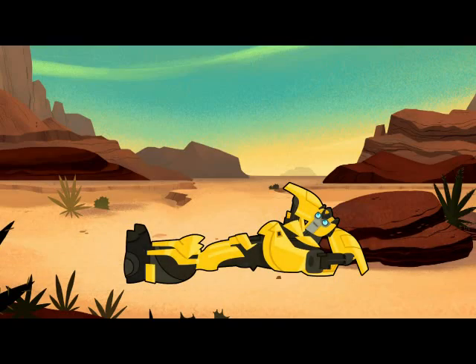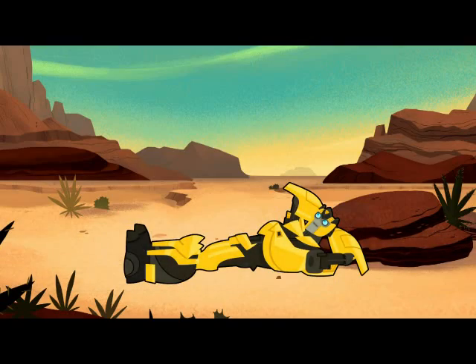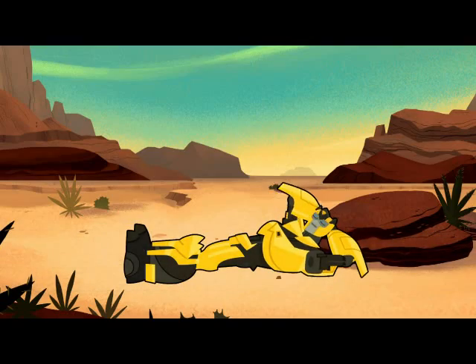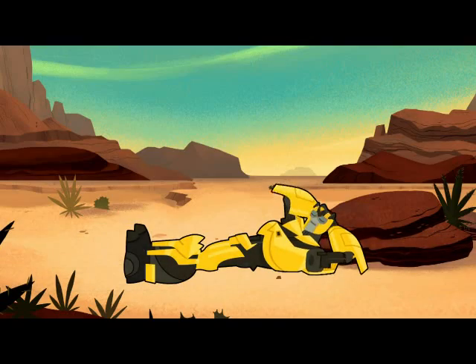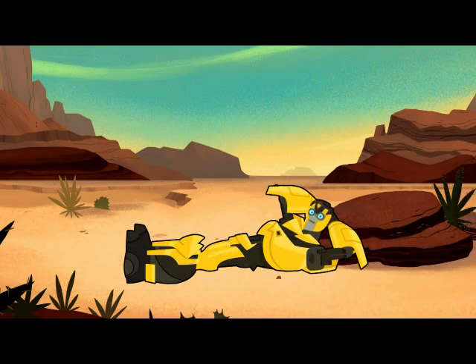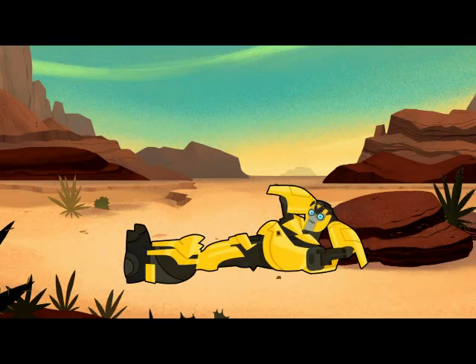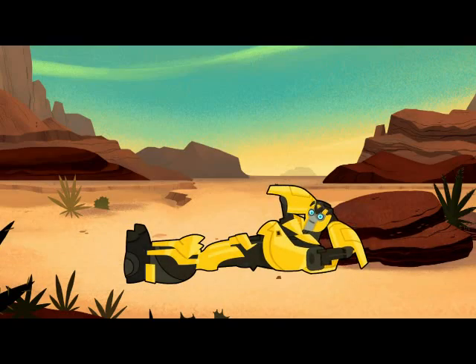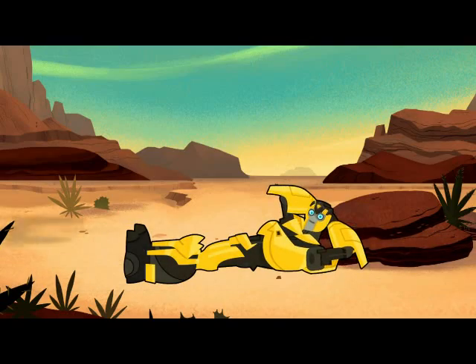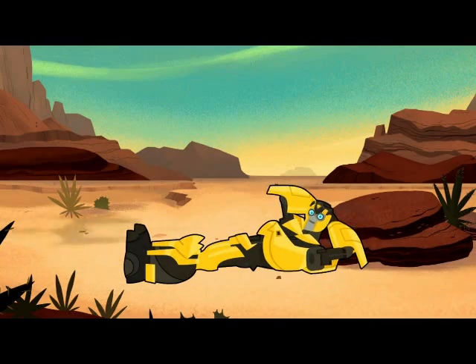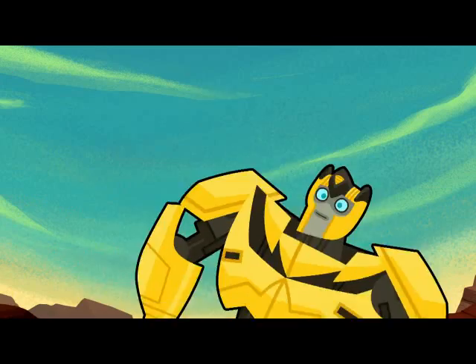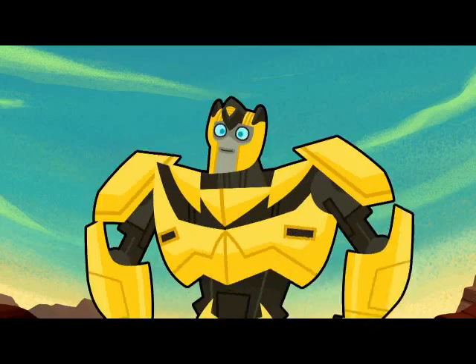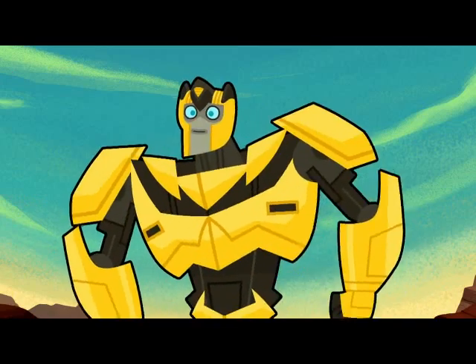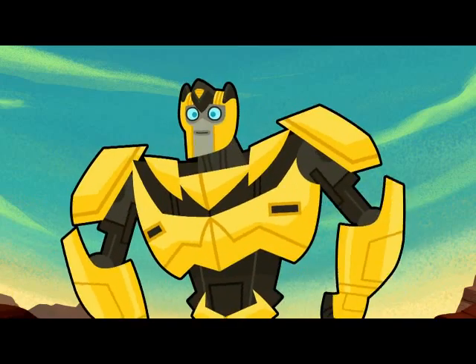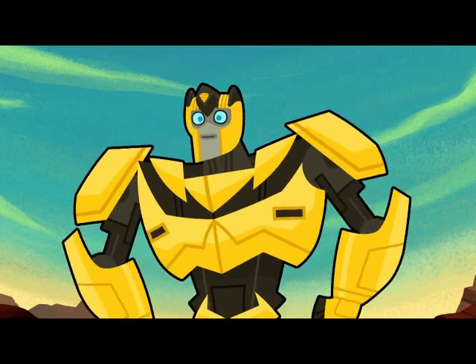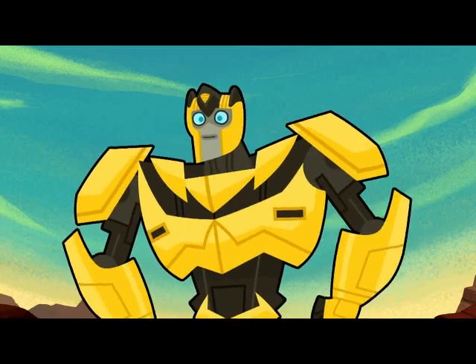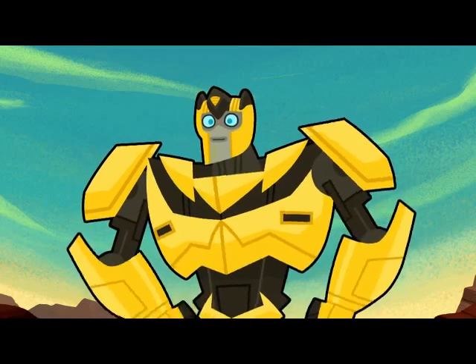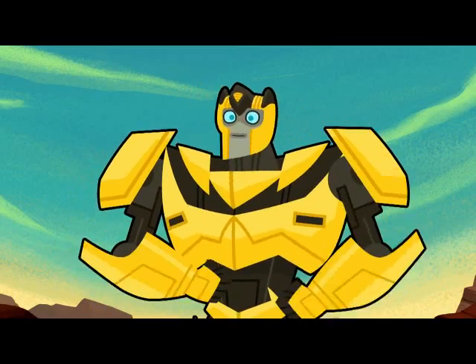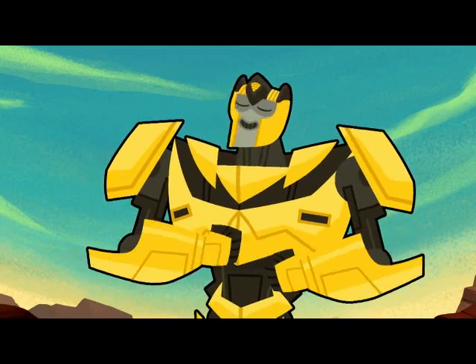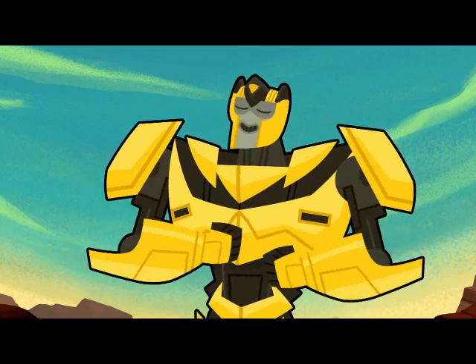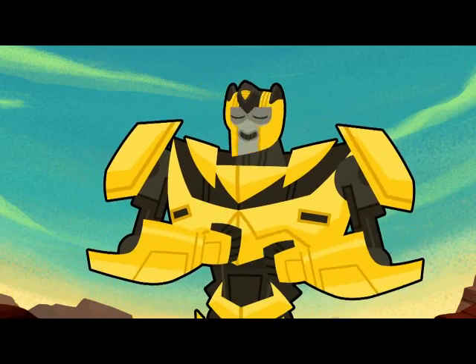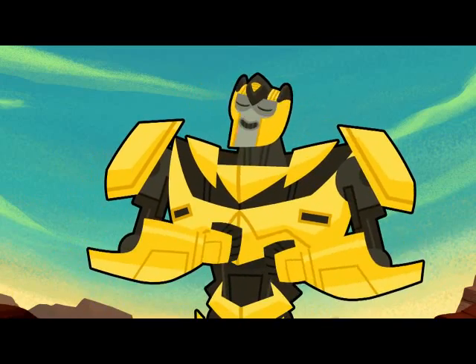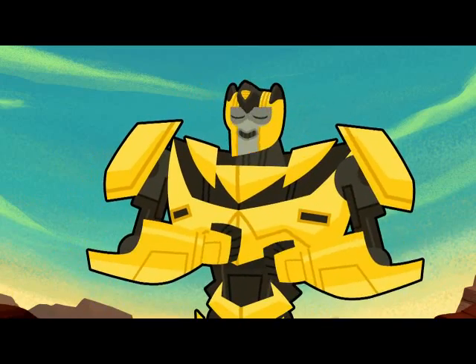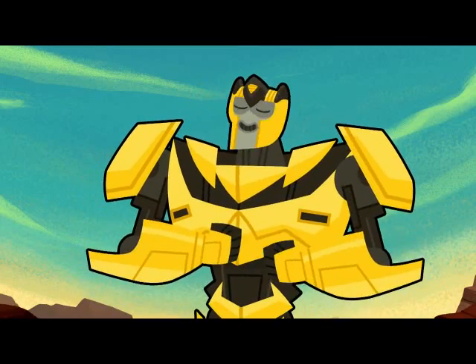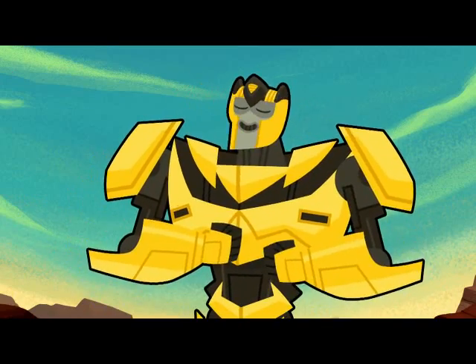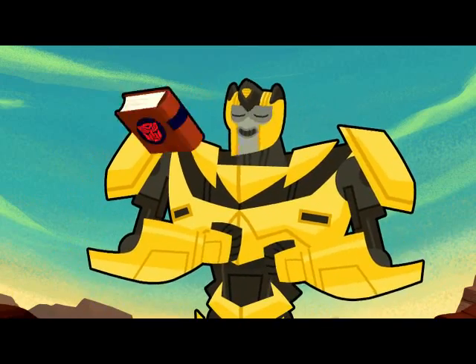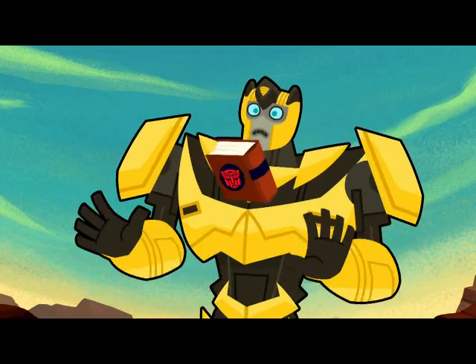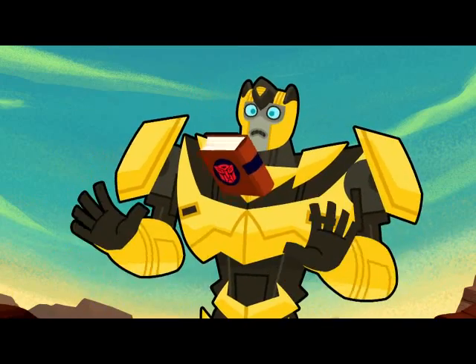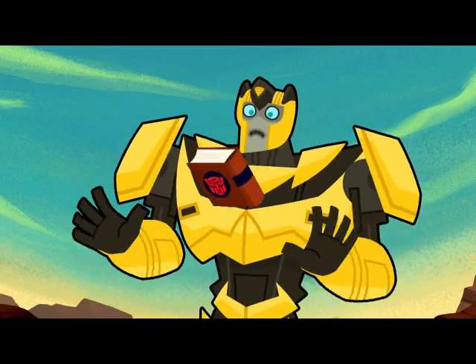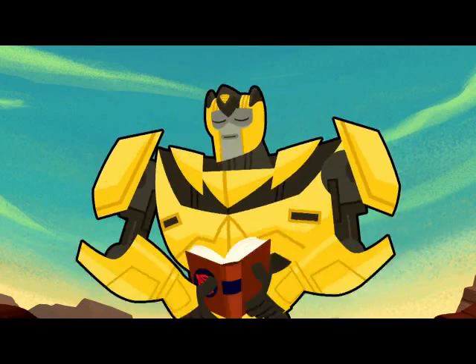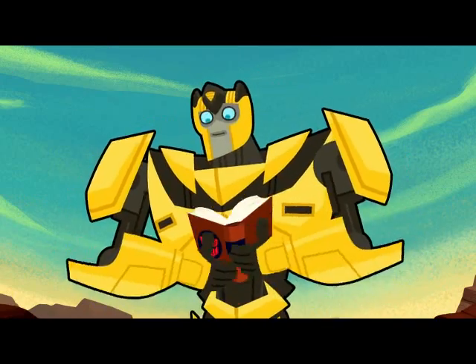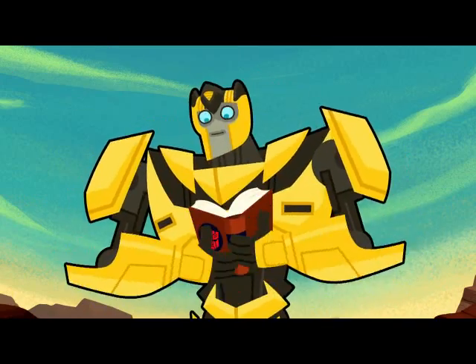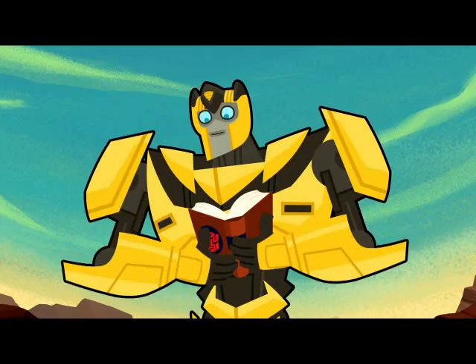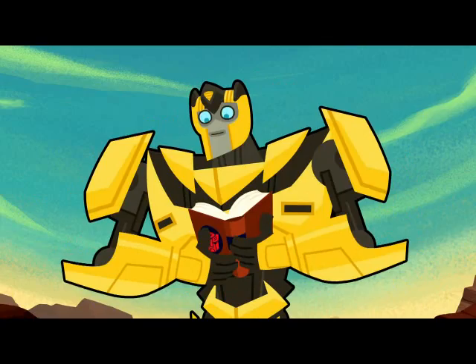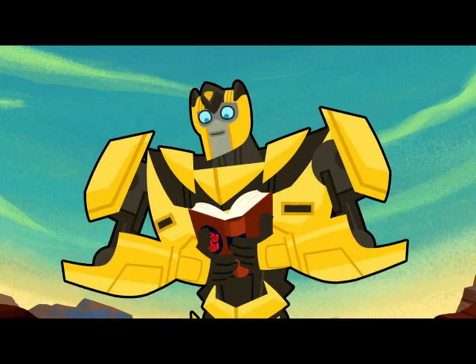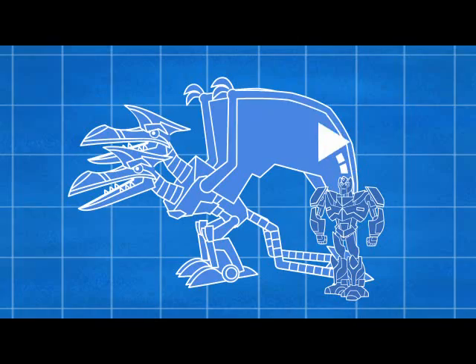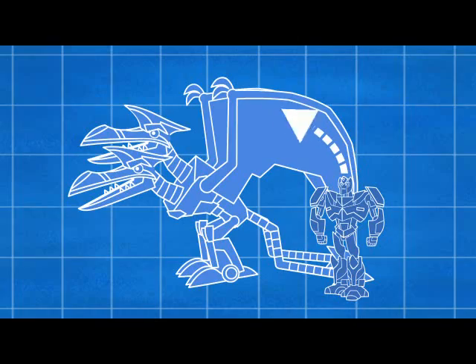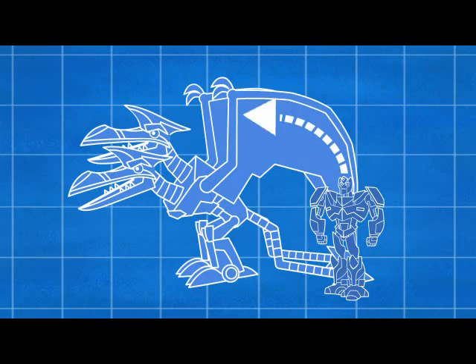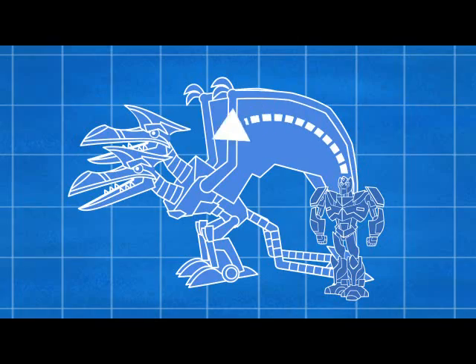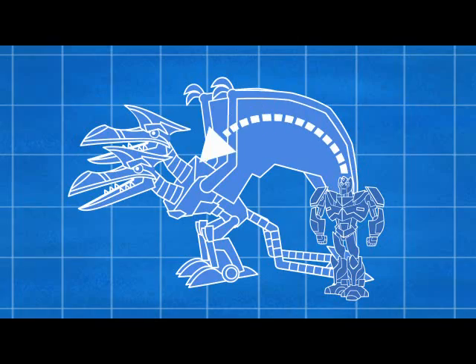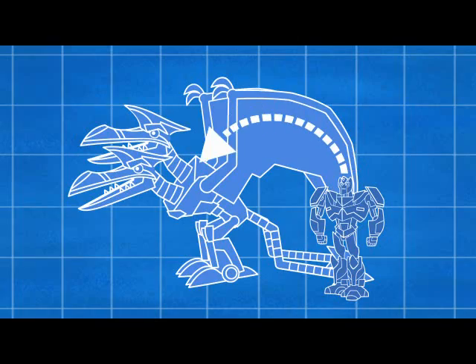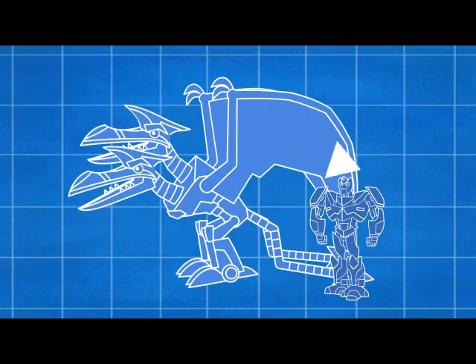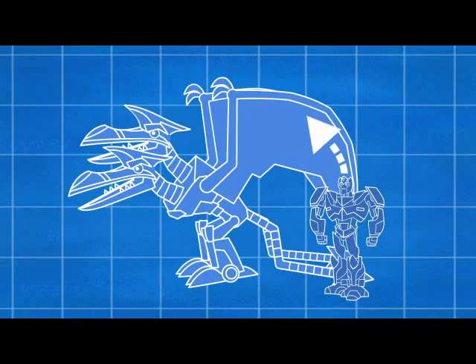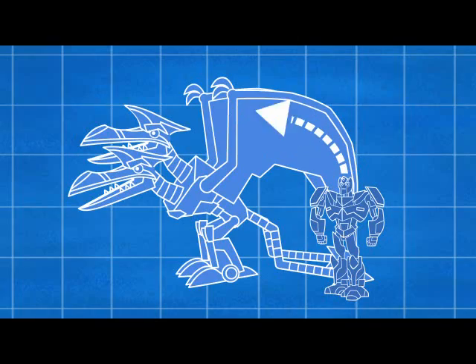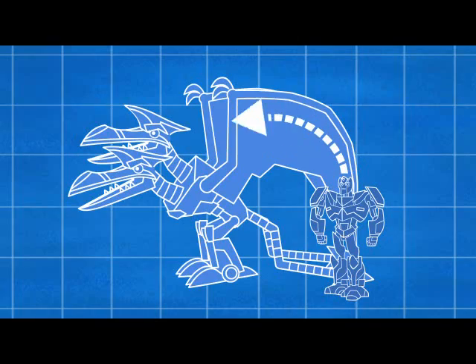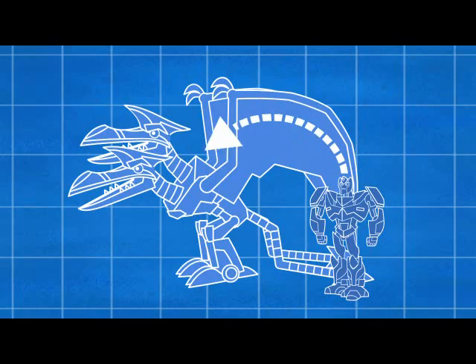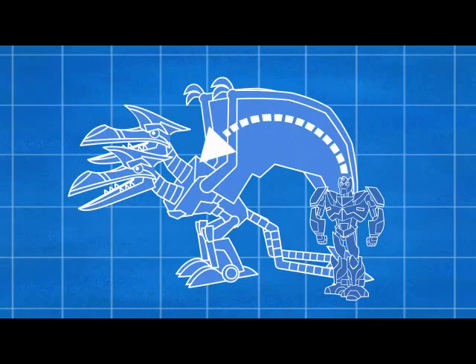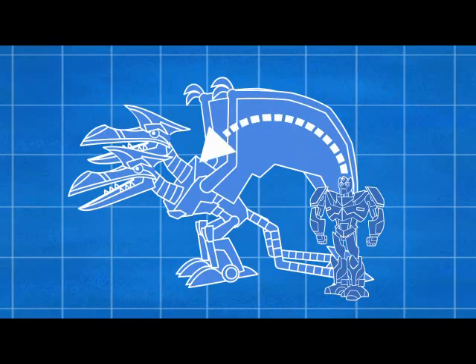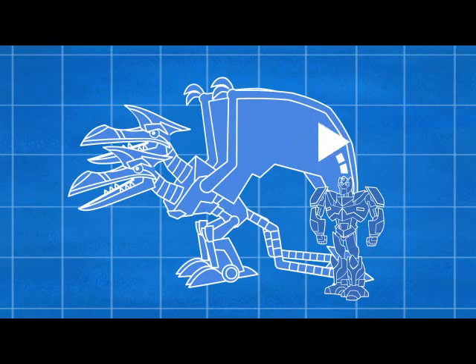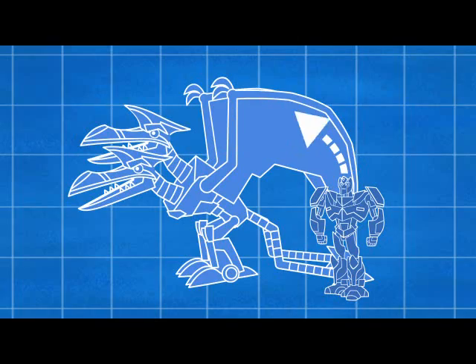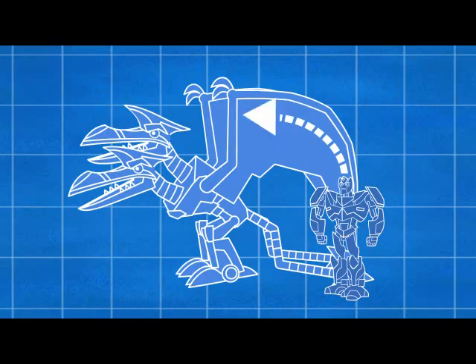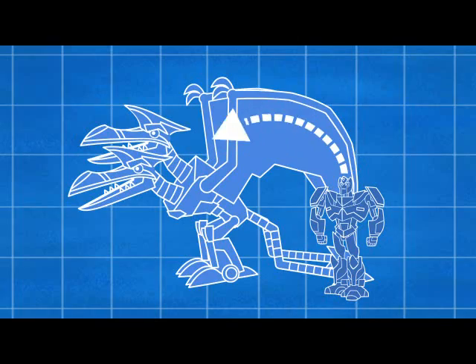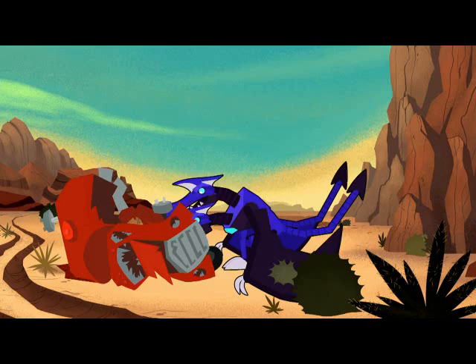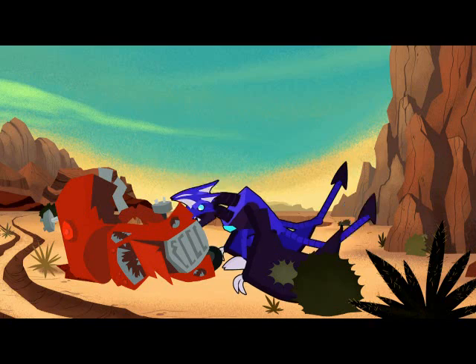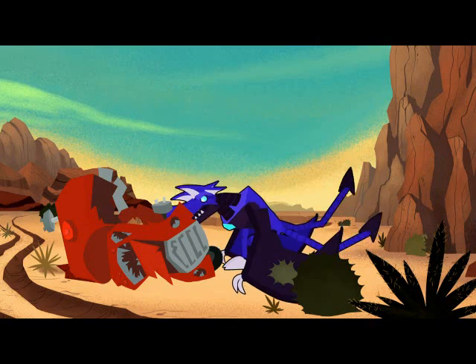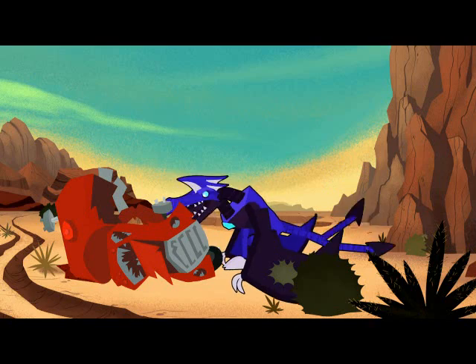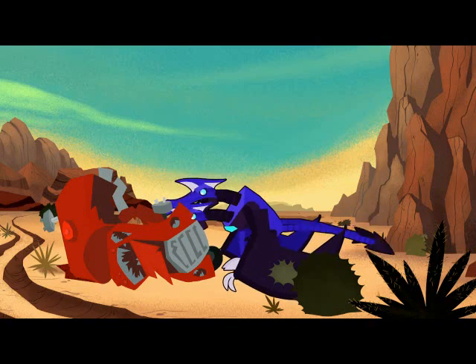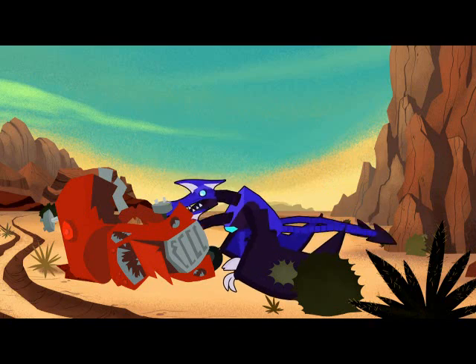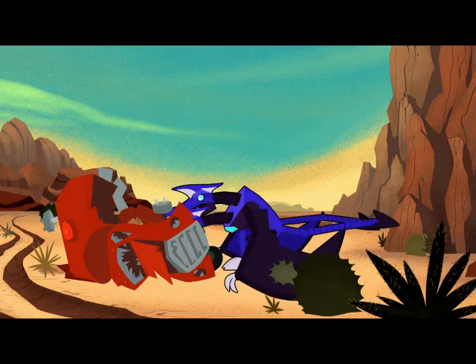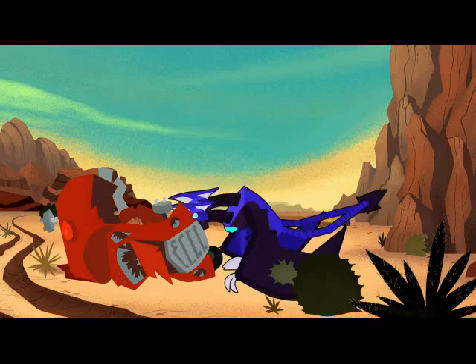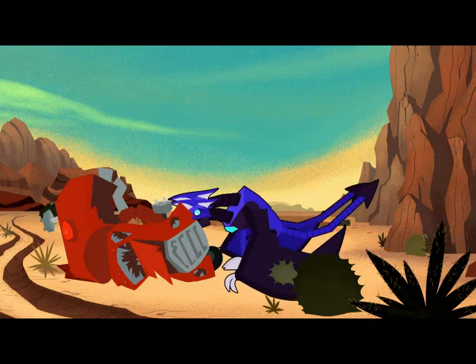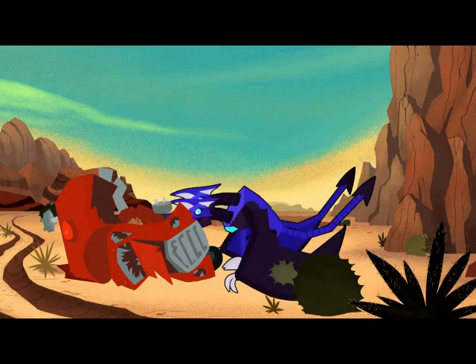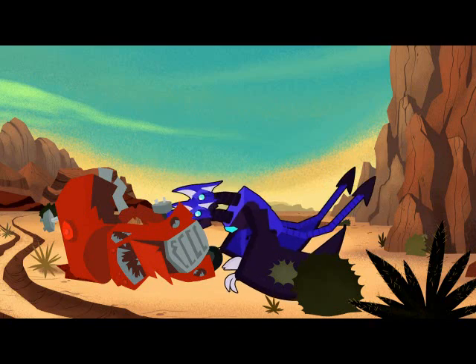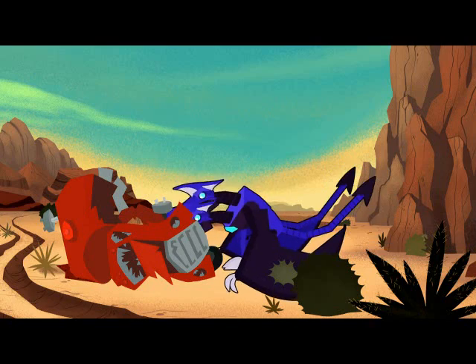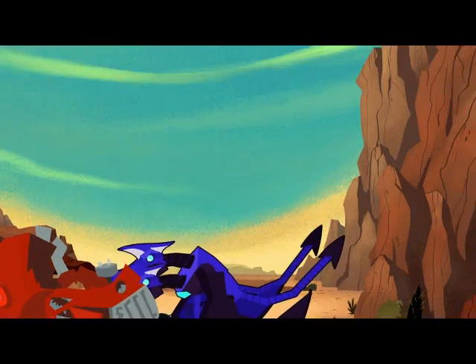So, you want to learn how to ride a Dinobot, huh? Of course you do! Well, the first step is to simply get on your Dinobot.